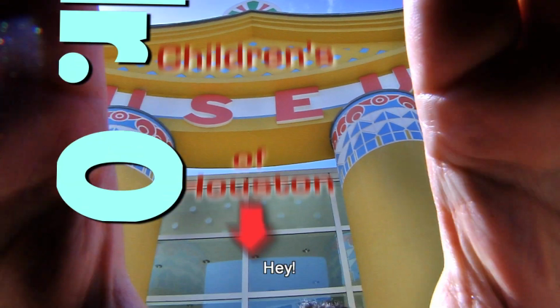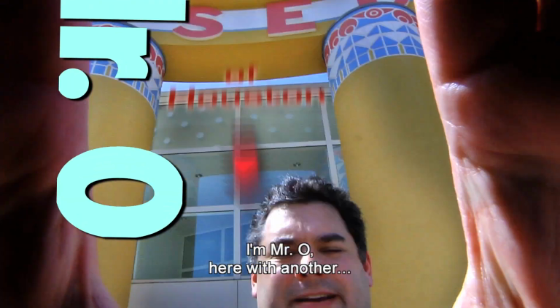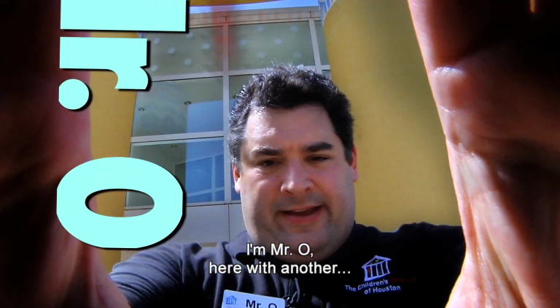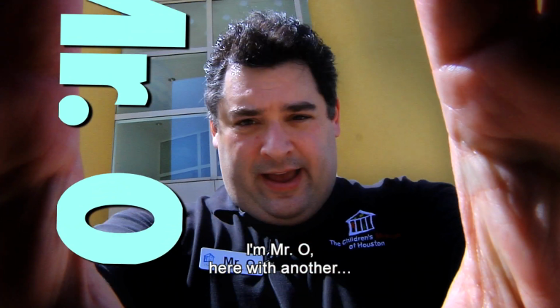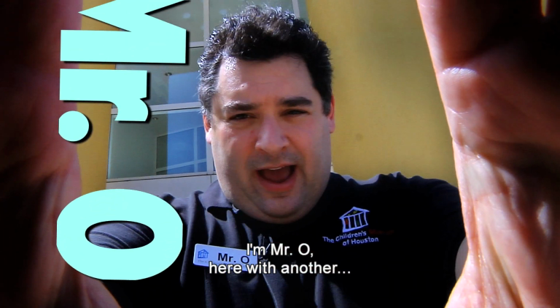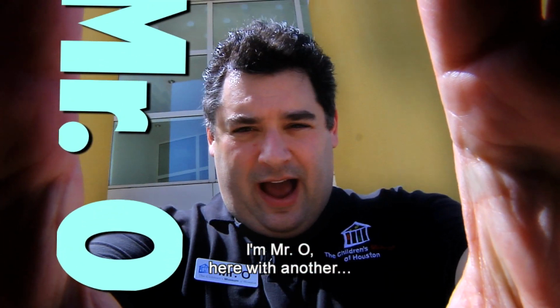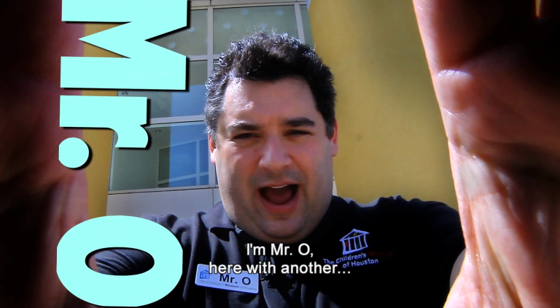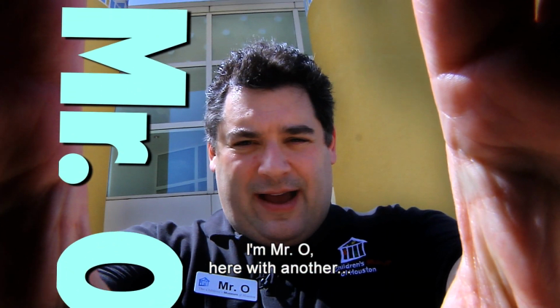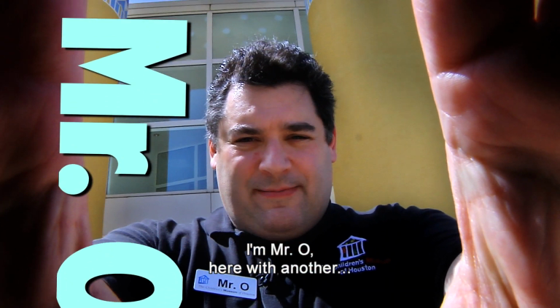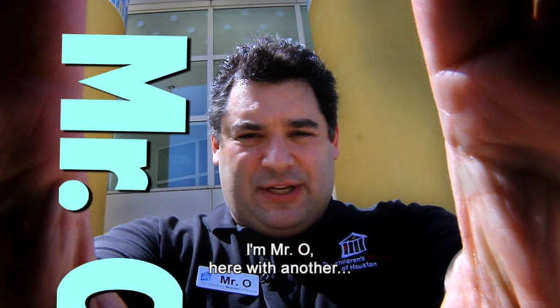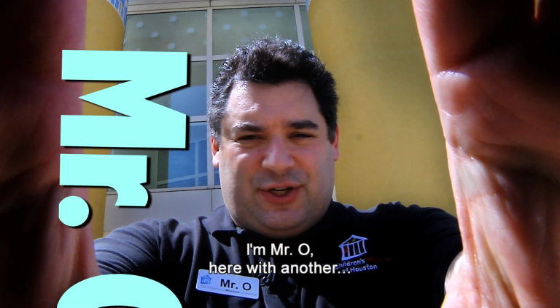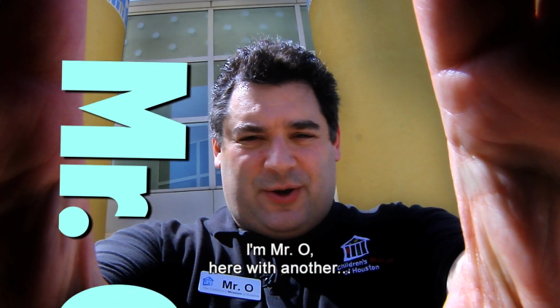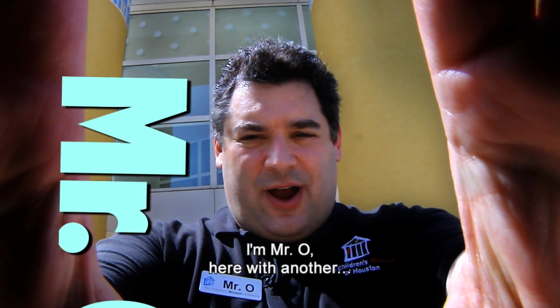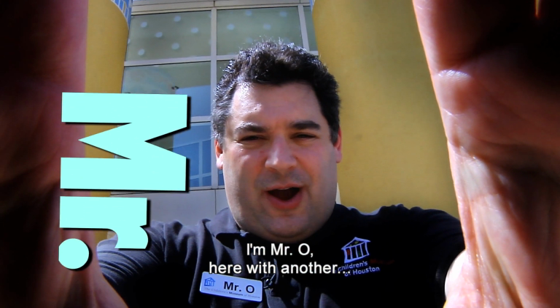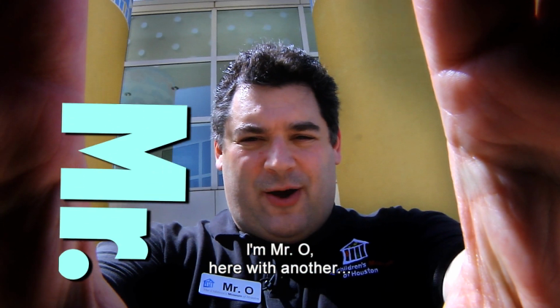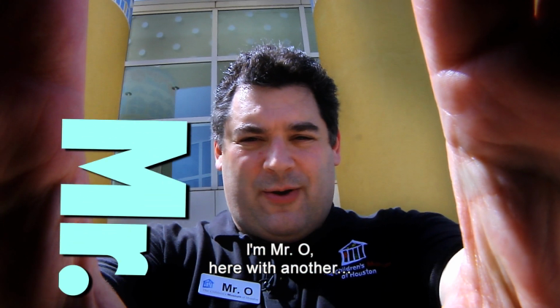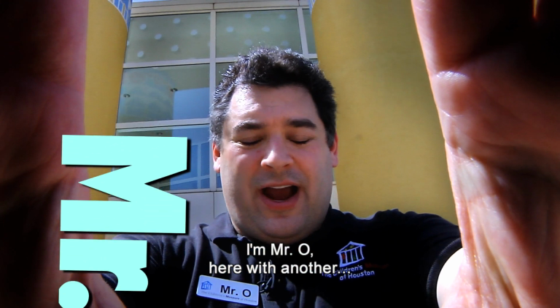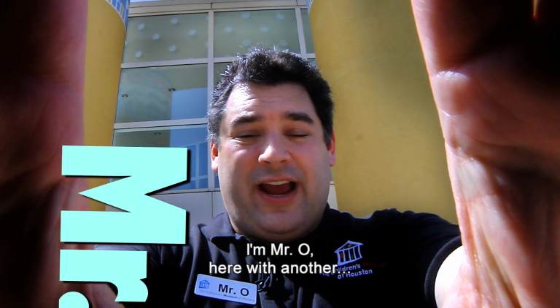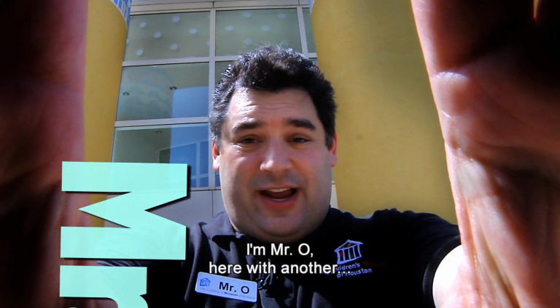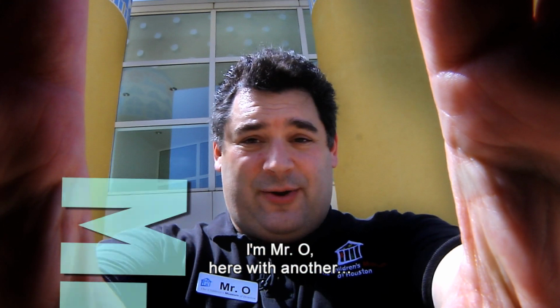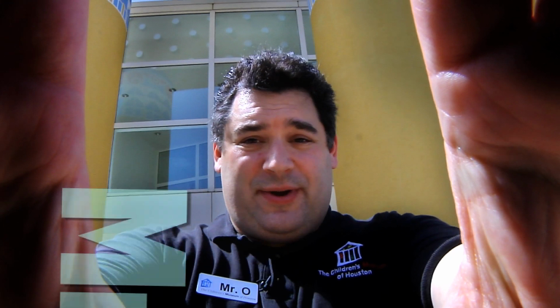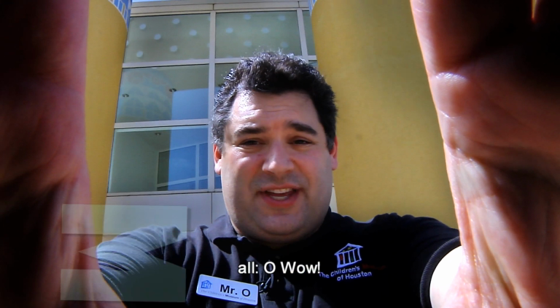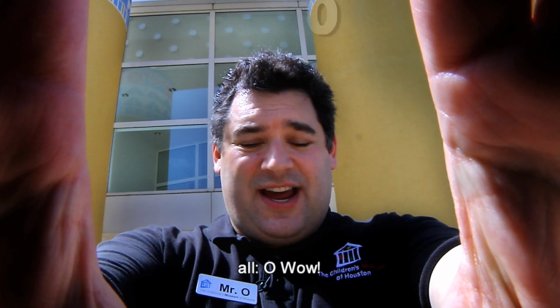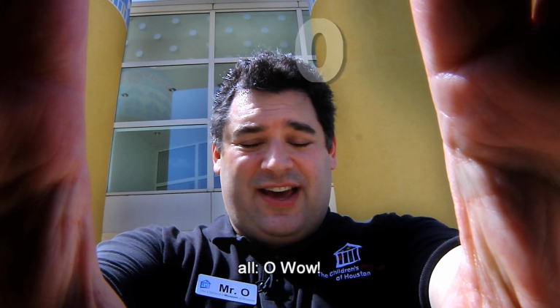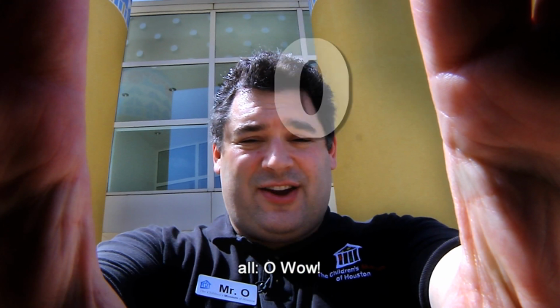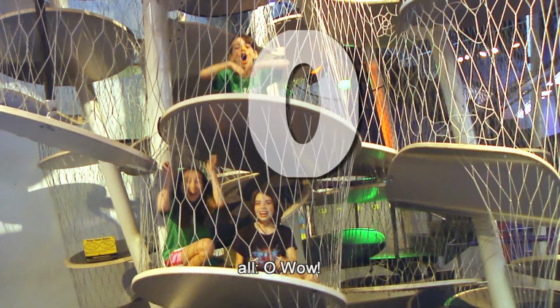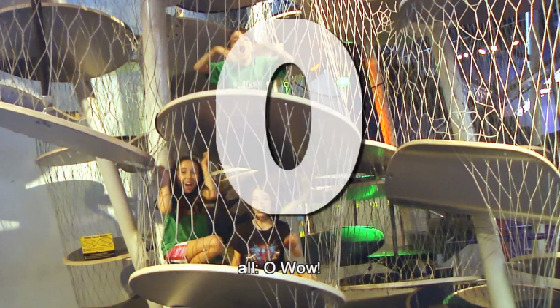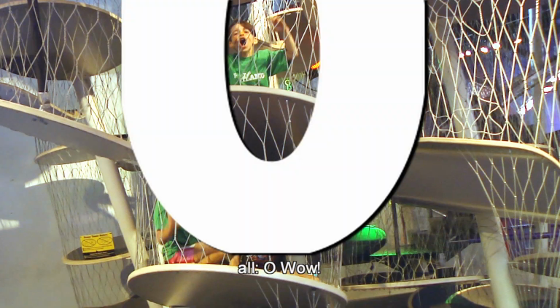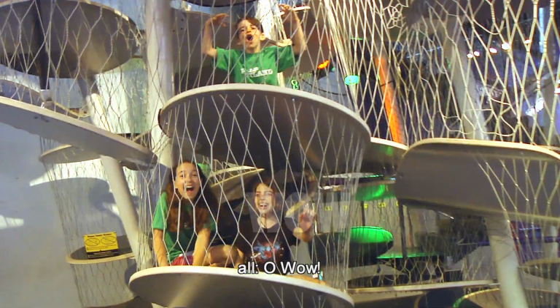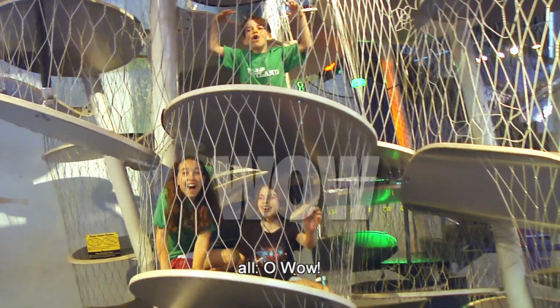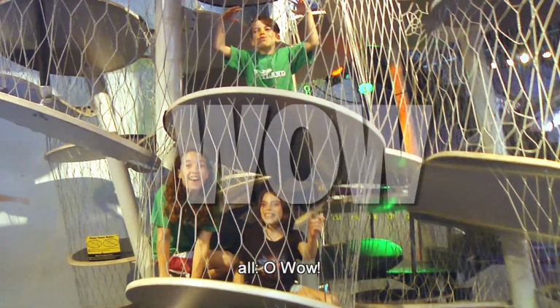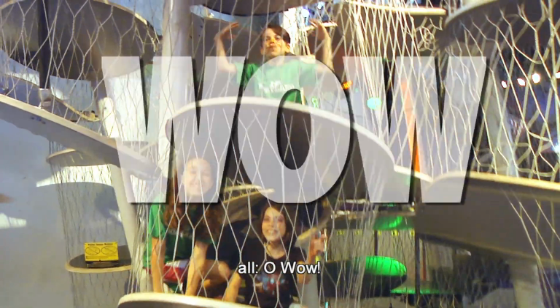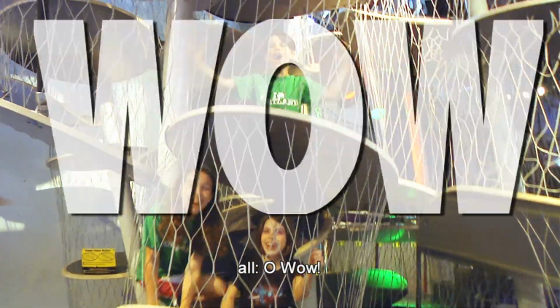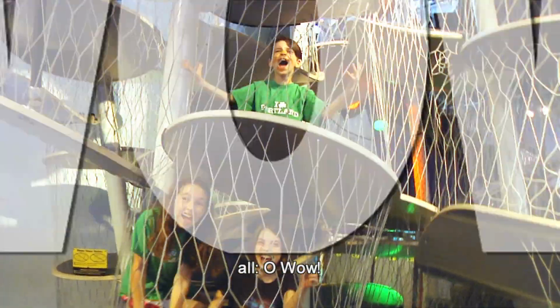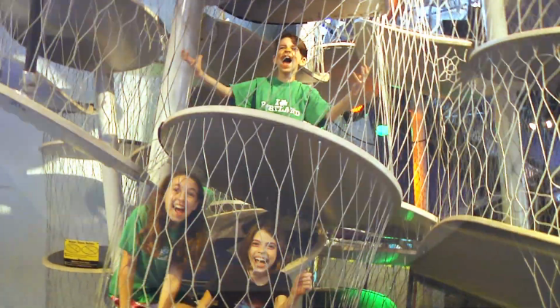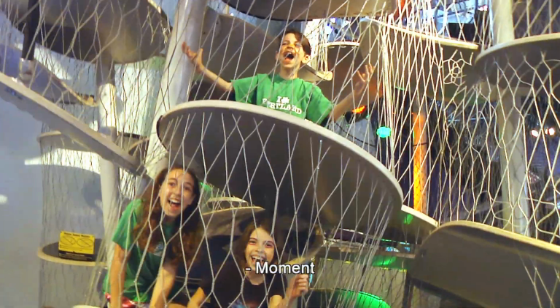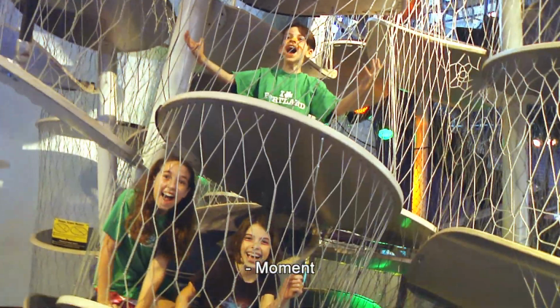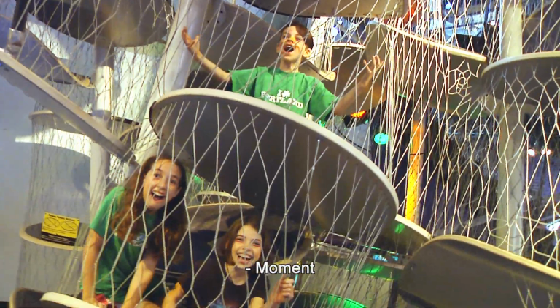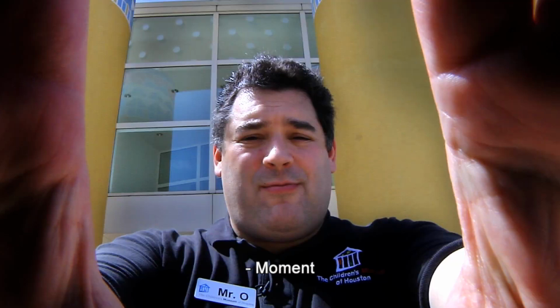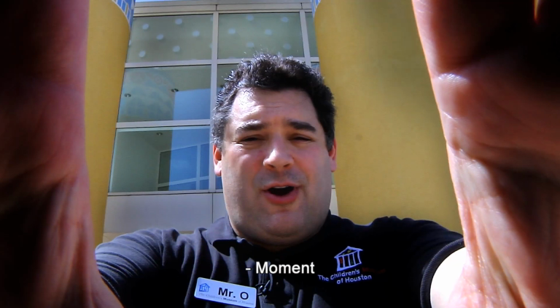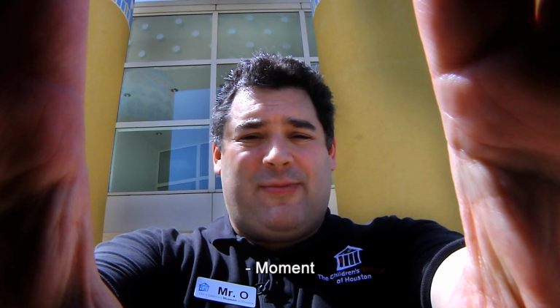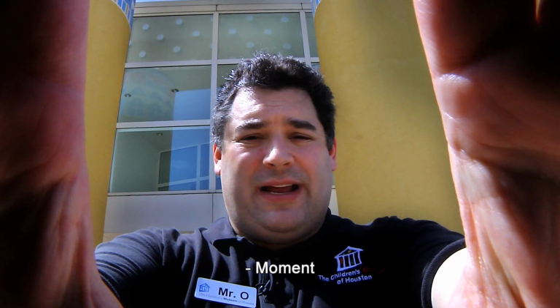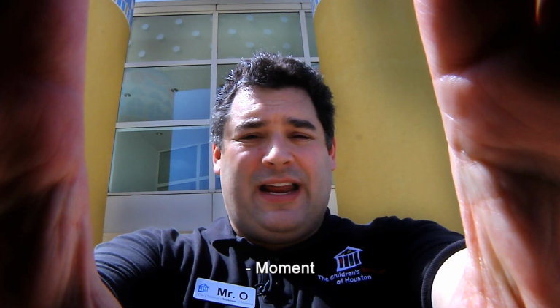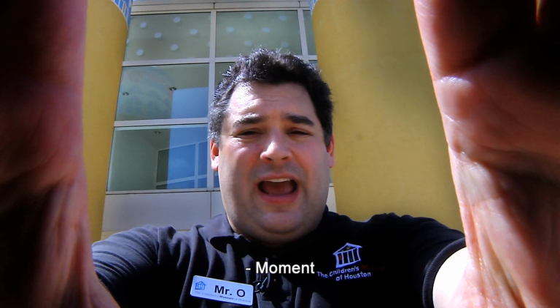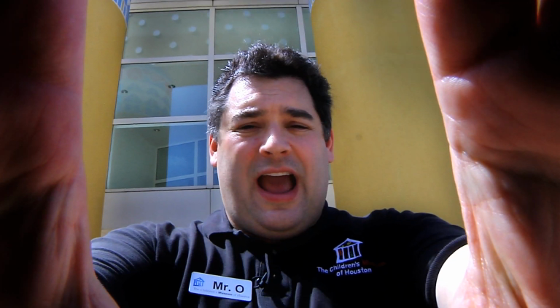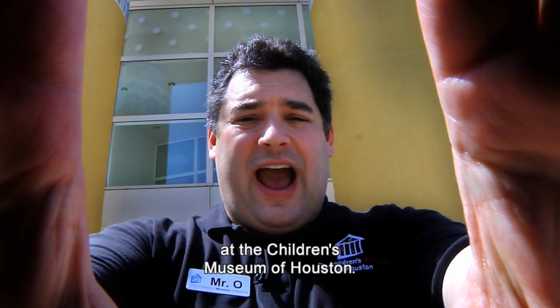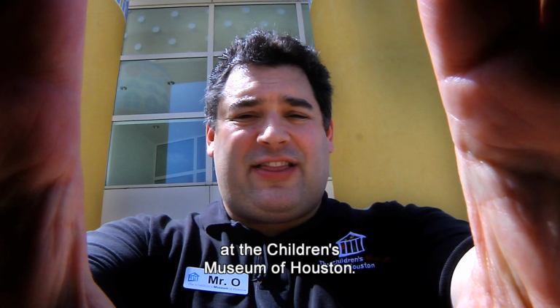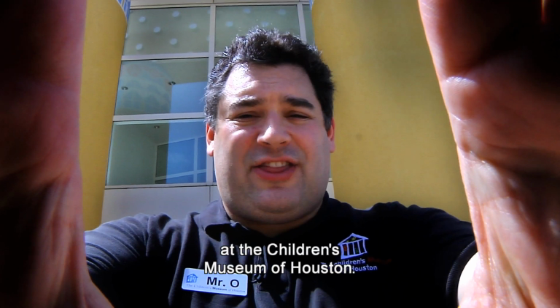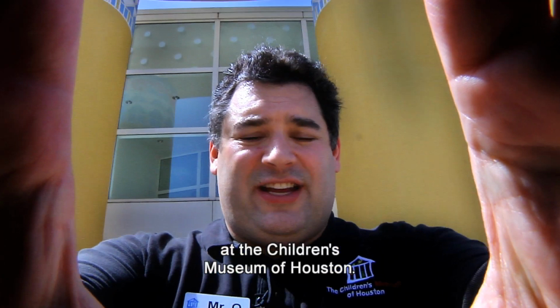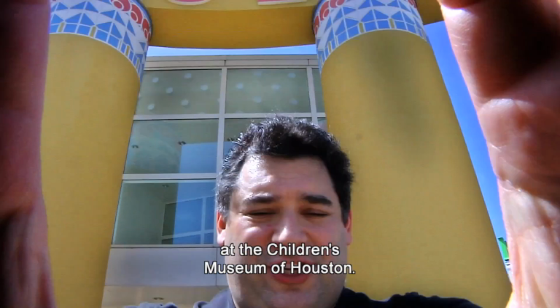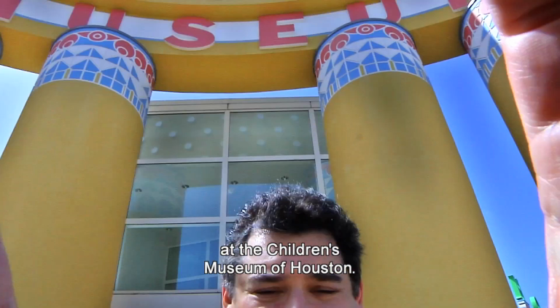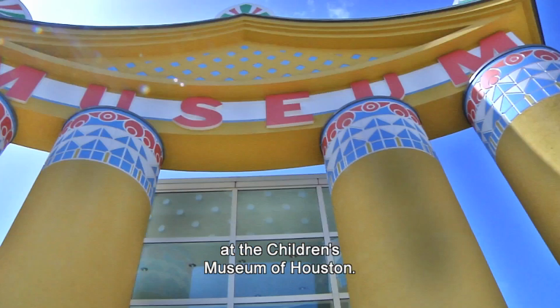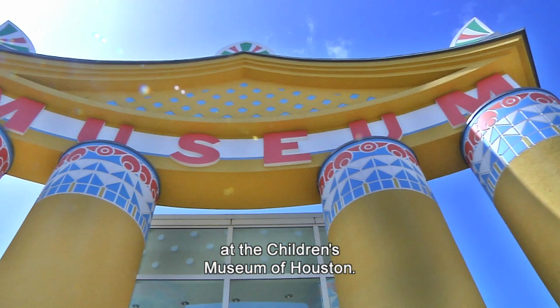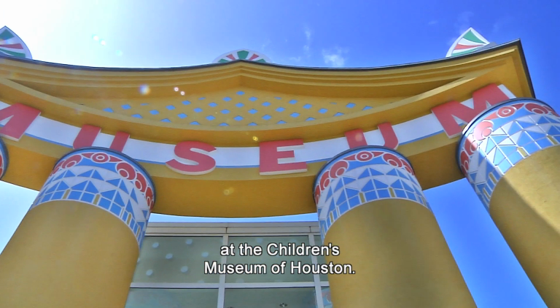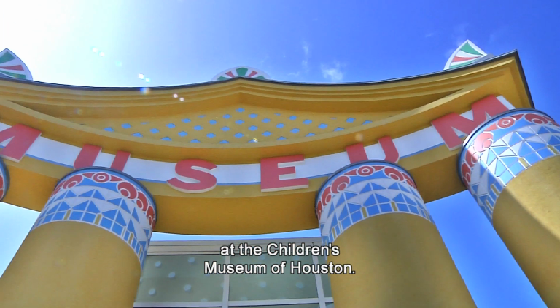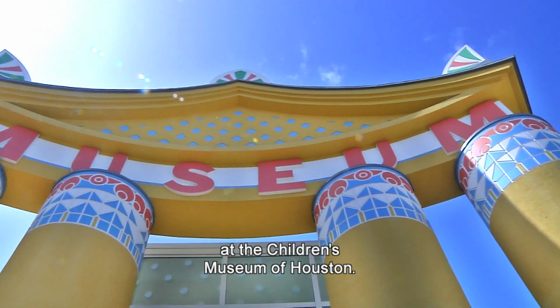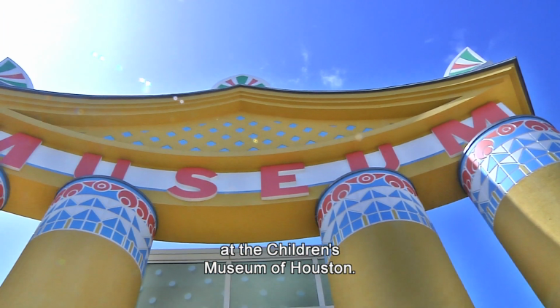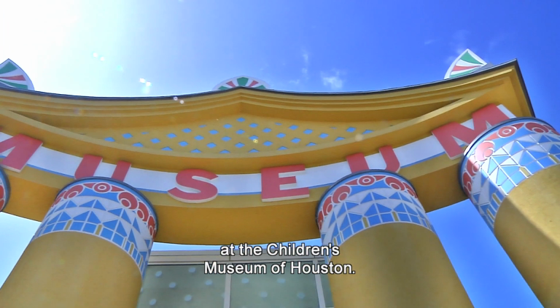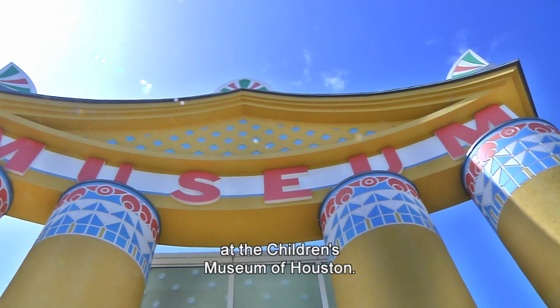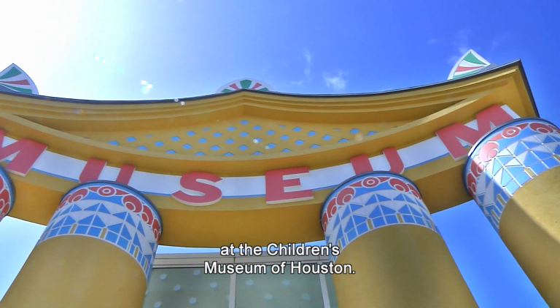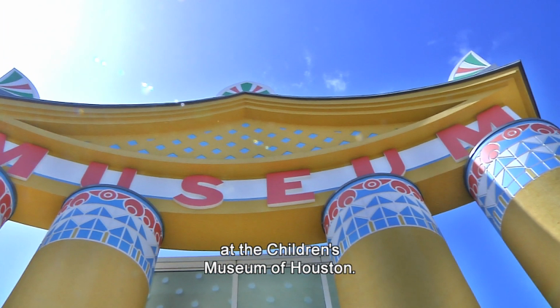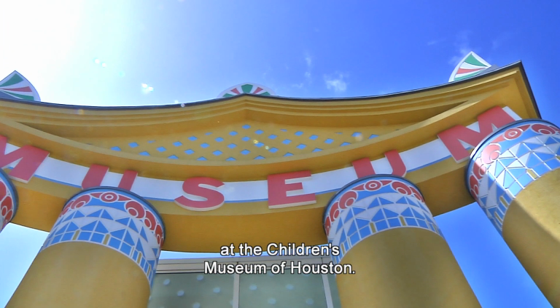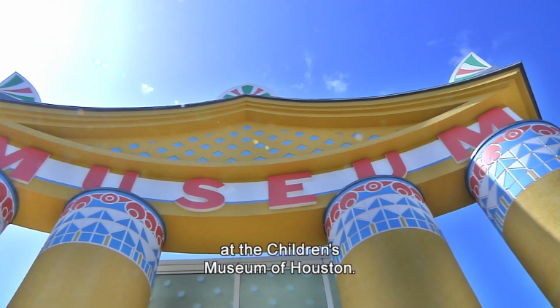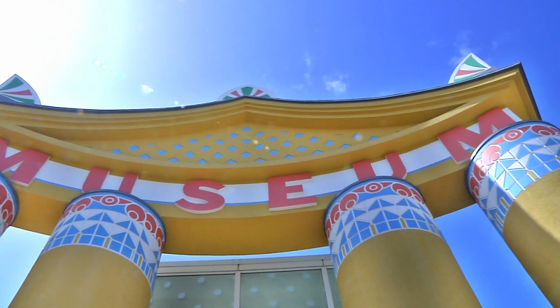I'm Mr. O, here with another Oh Wow Moment at the Children's Museum of Houston.